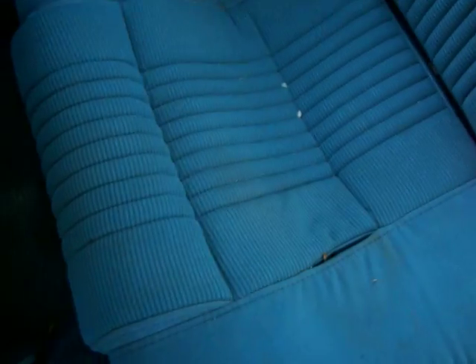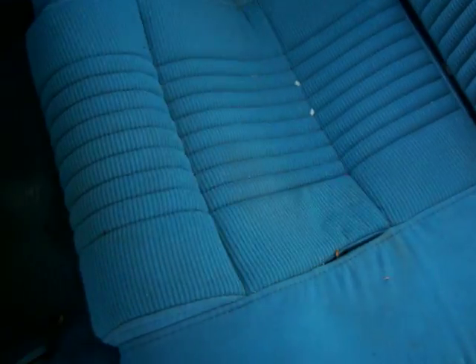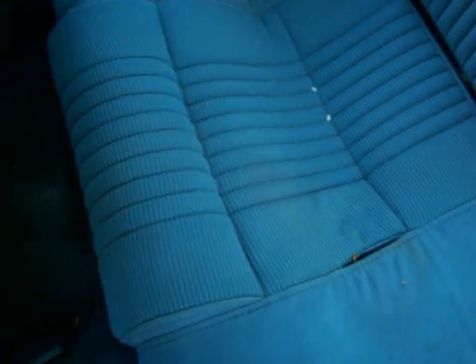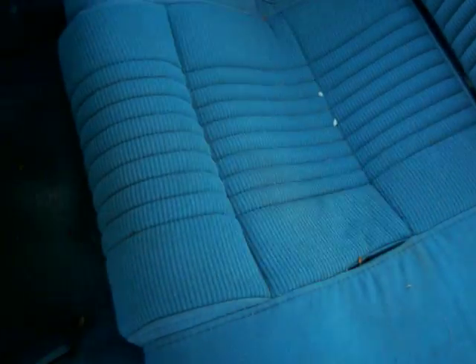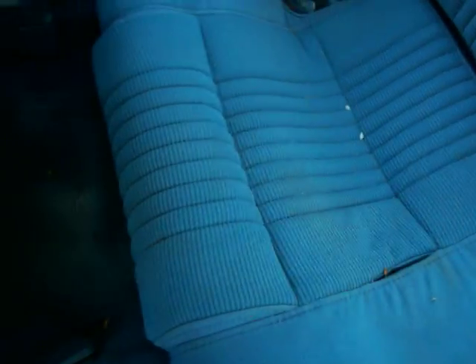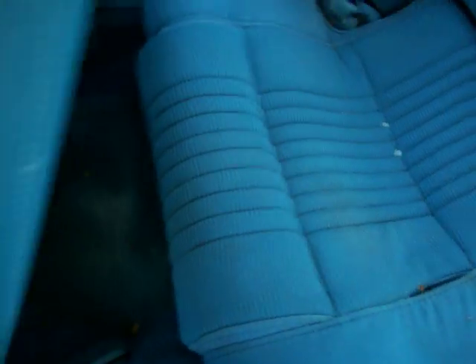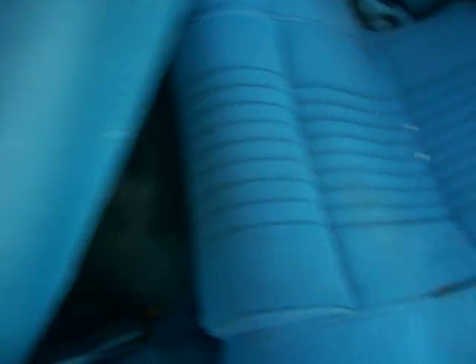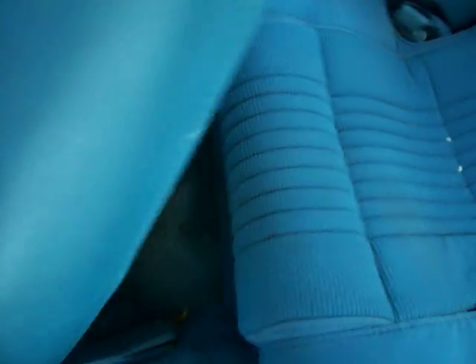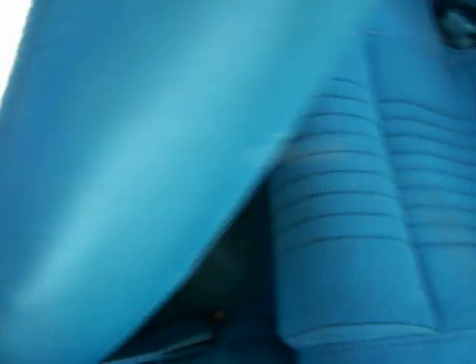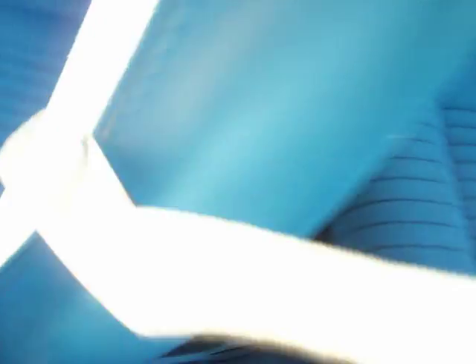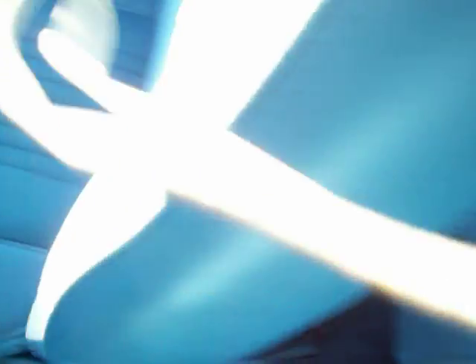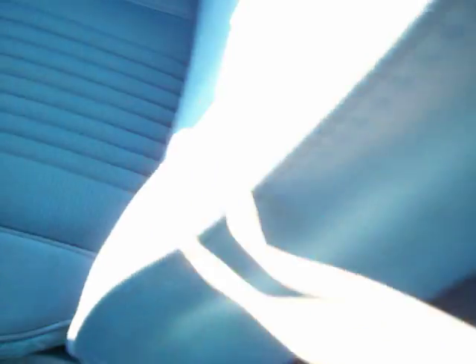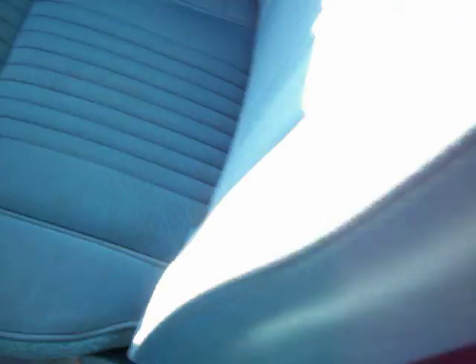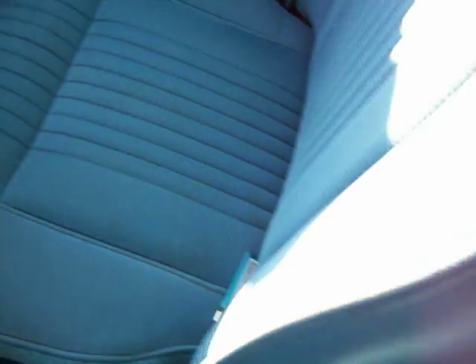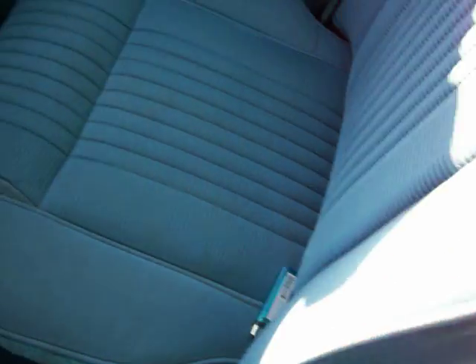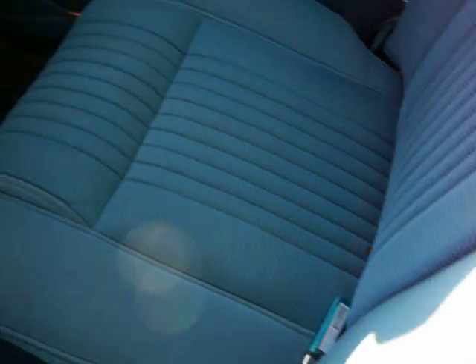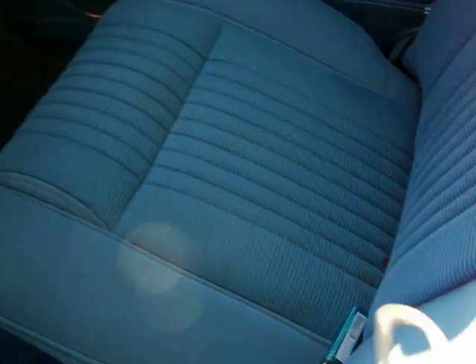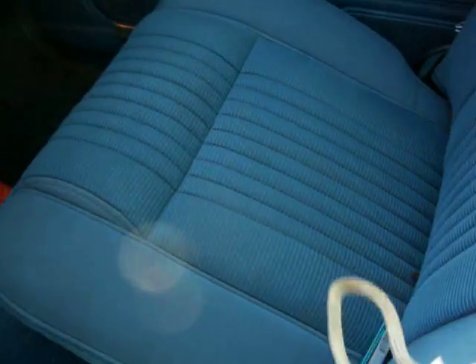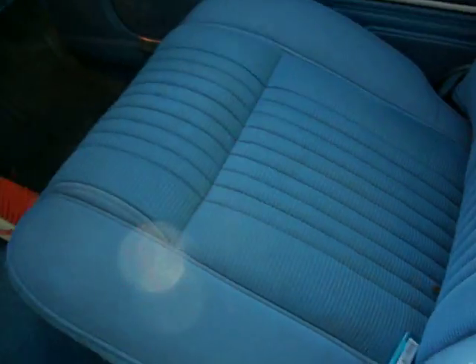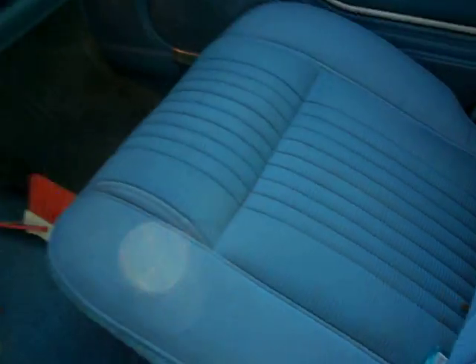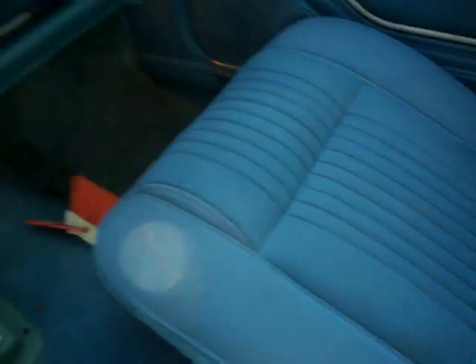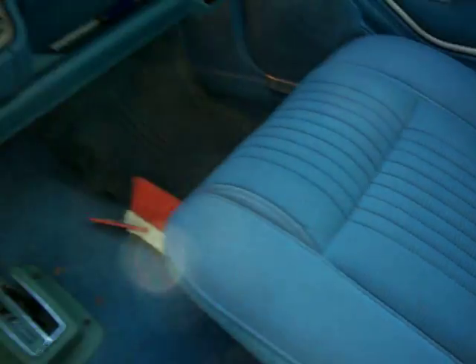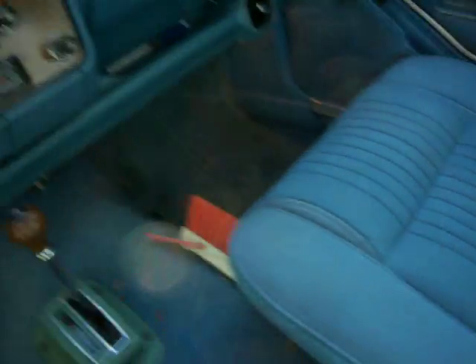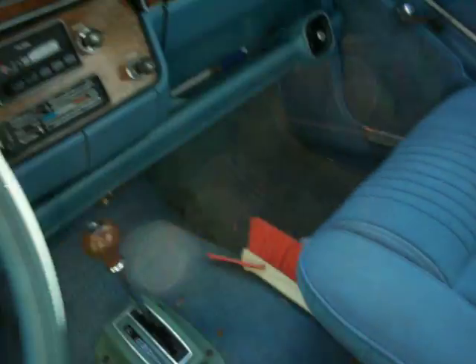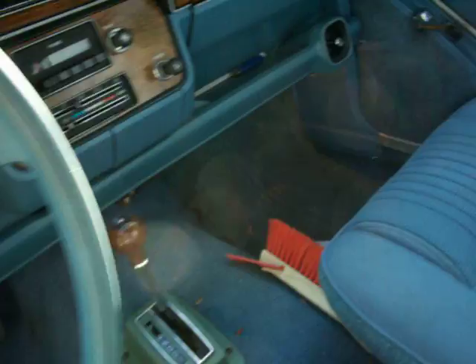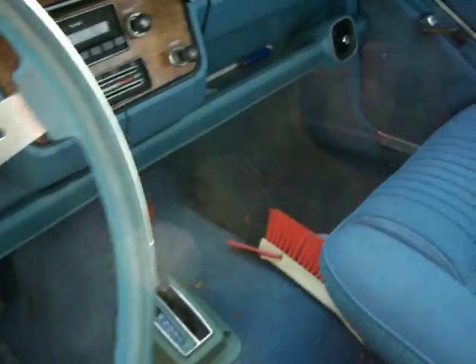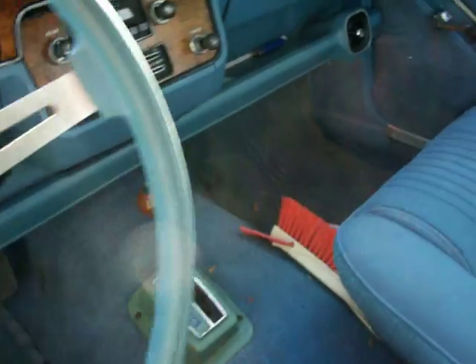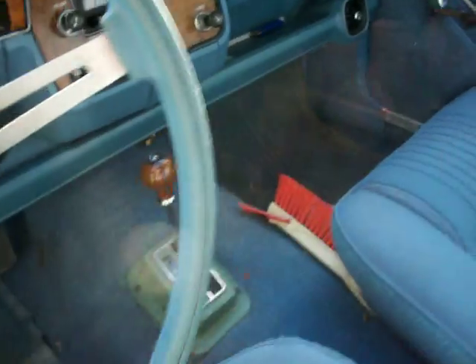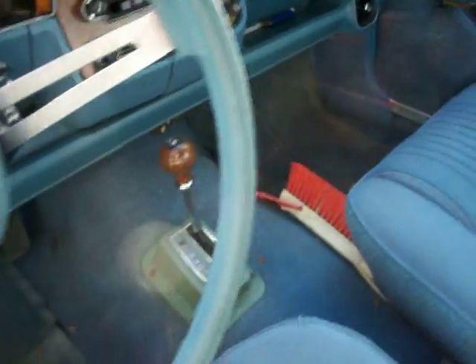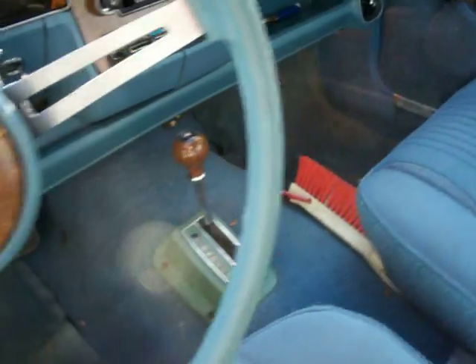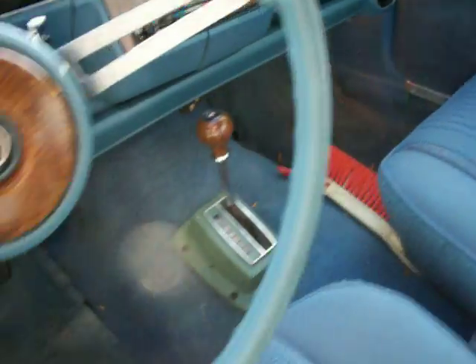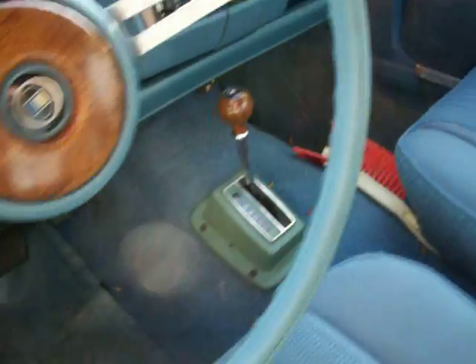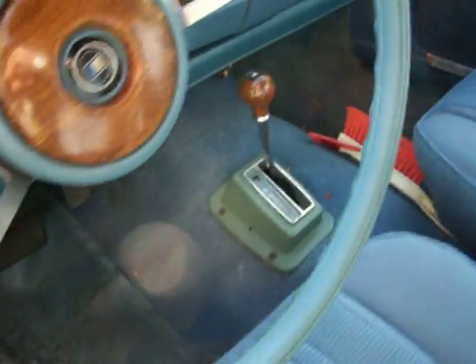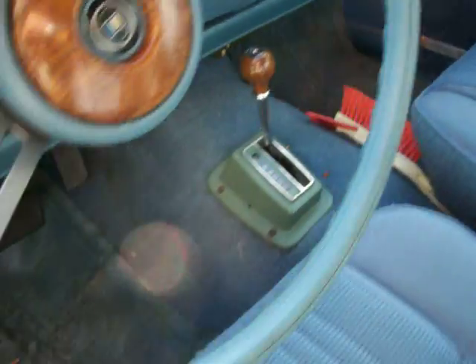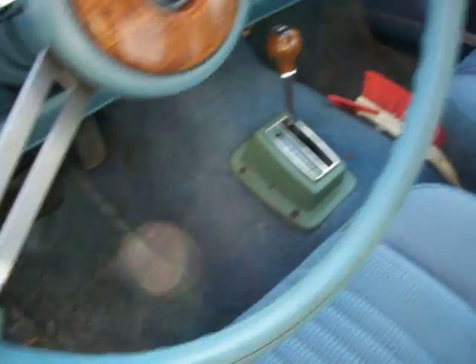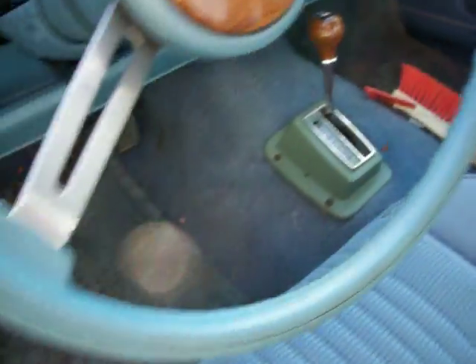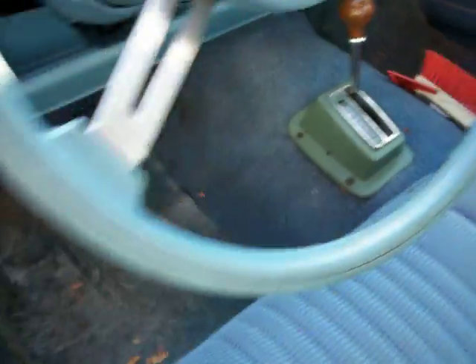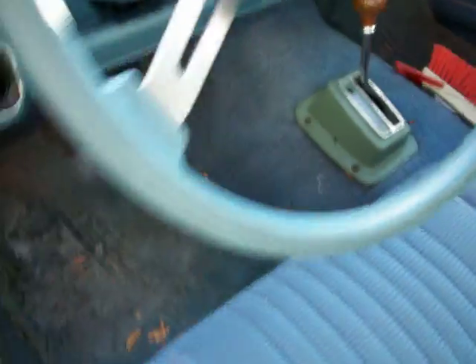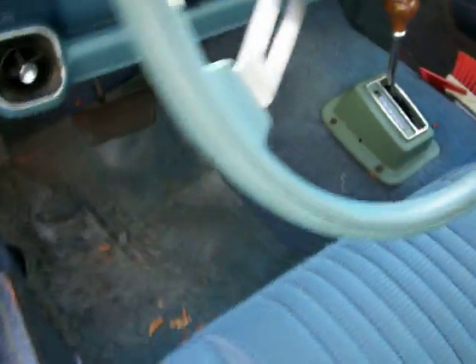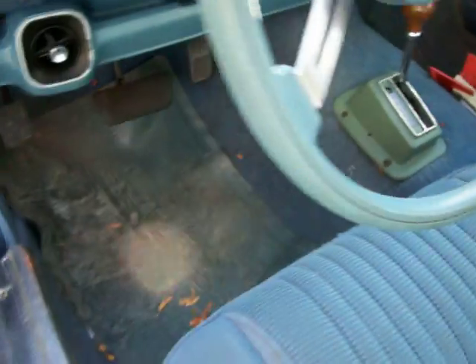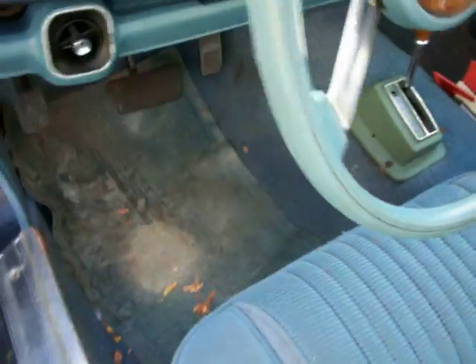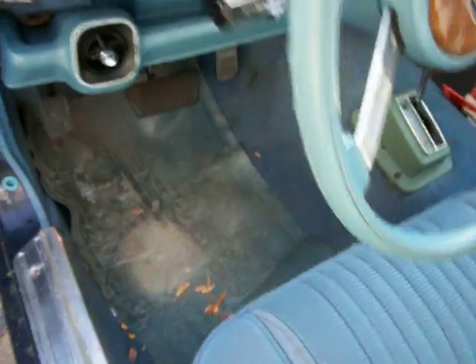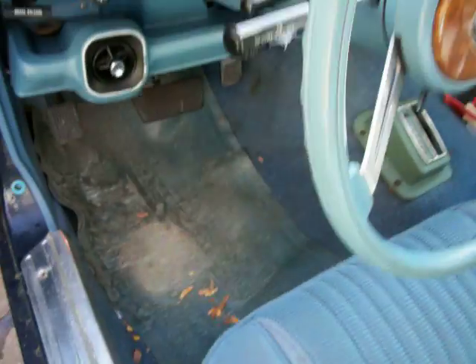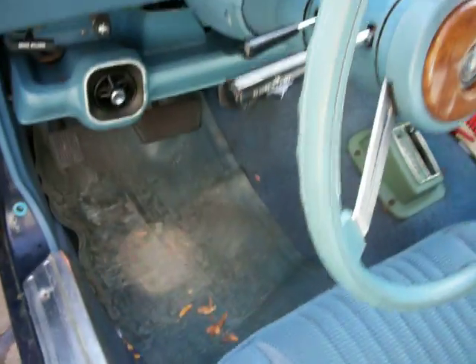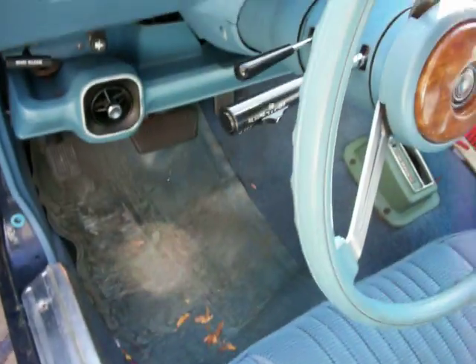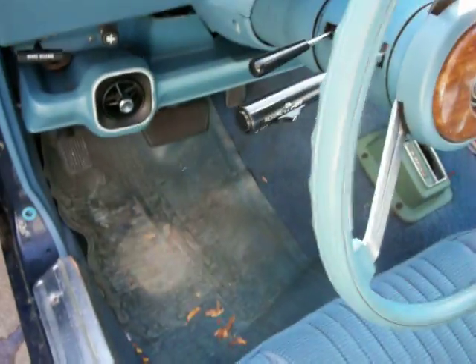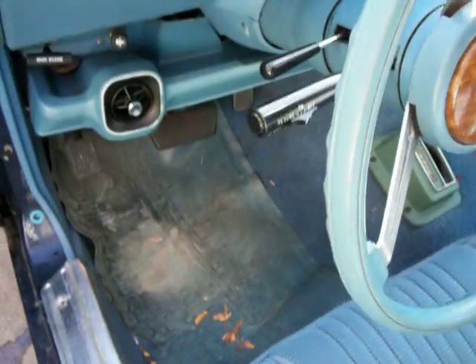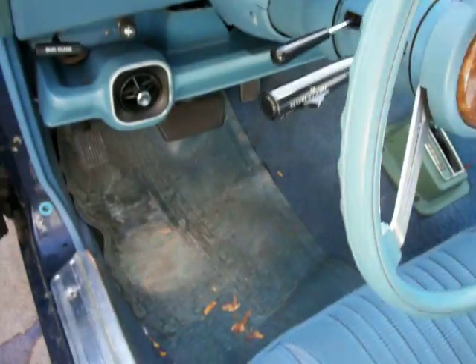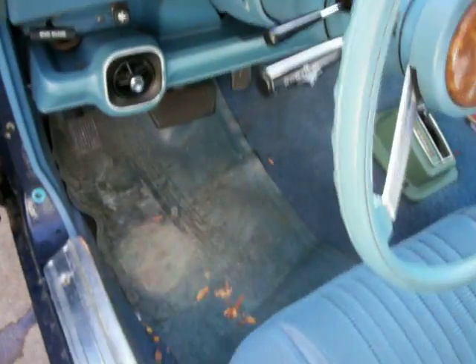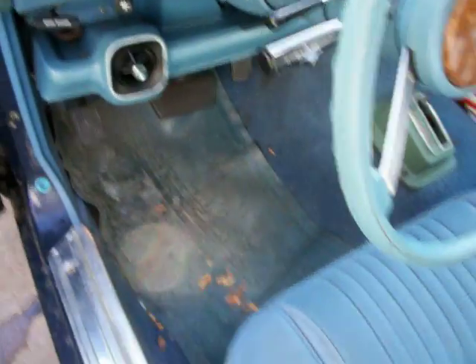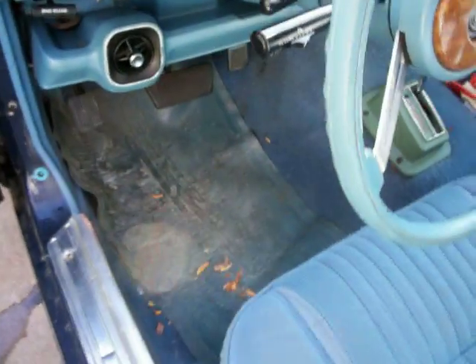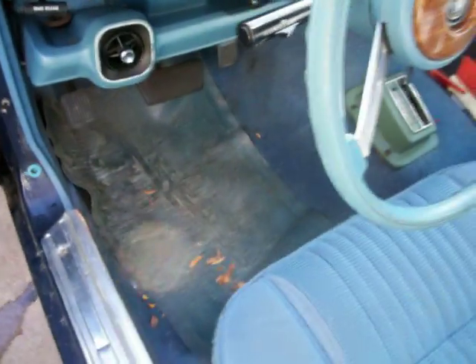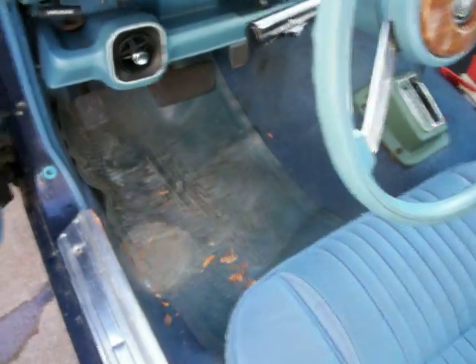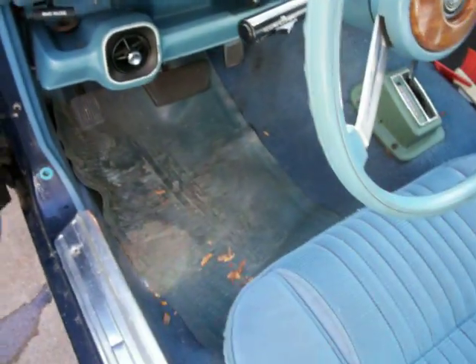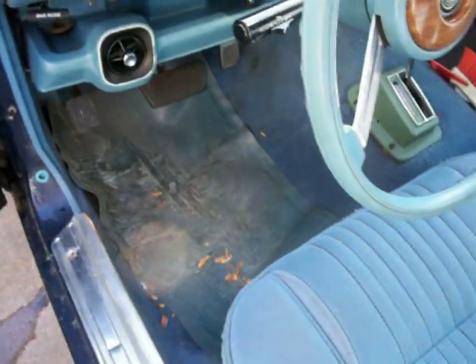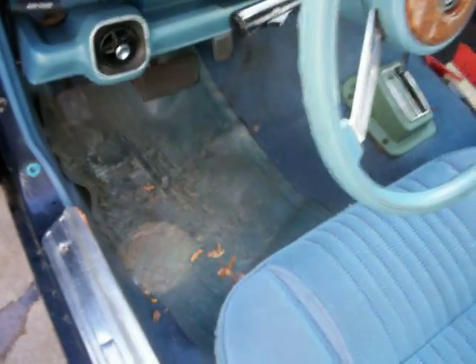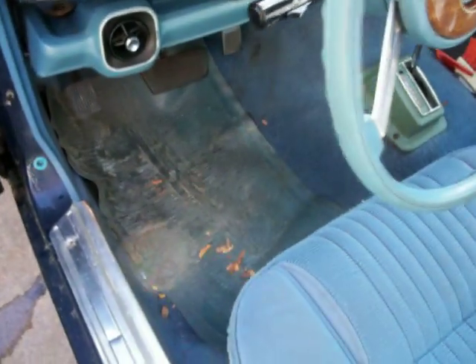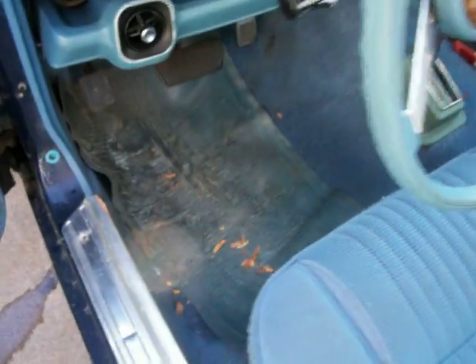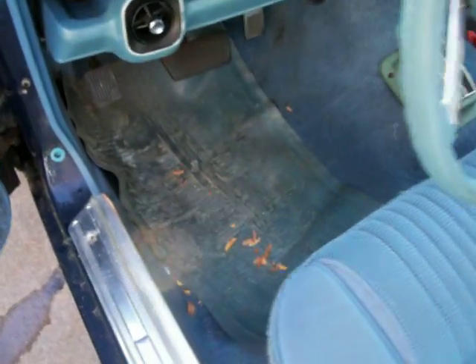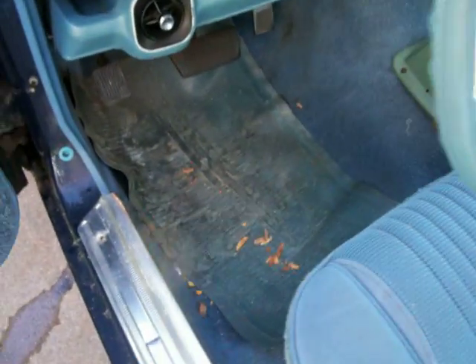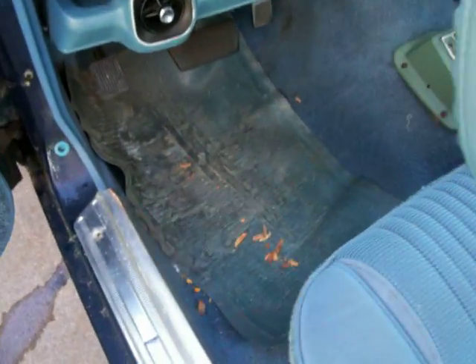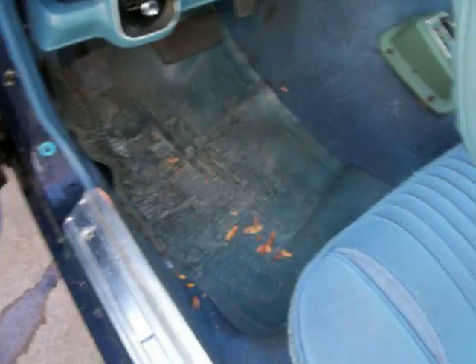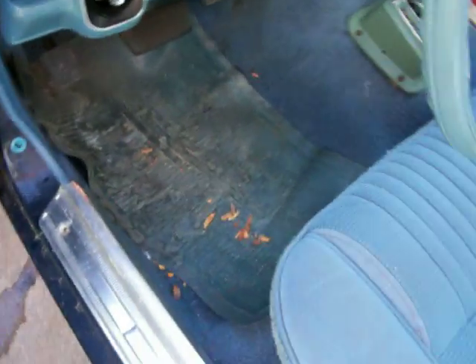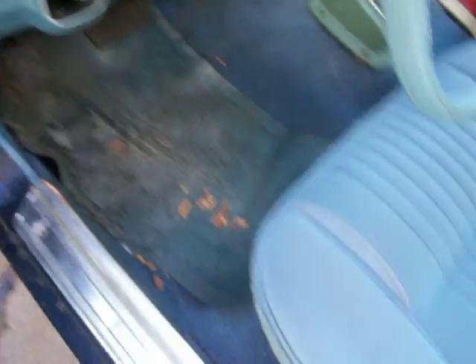There are a lot of leaves in here. I drove it the other day and I left the windows down when I parked it, so they were full of leaves.